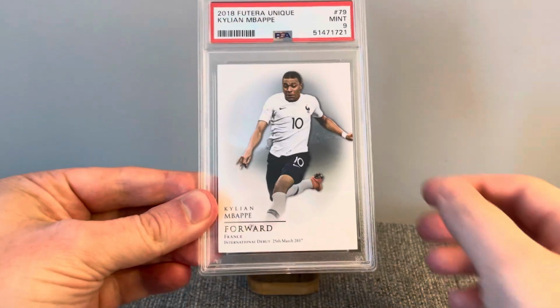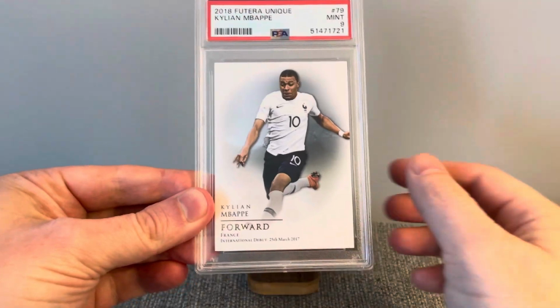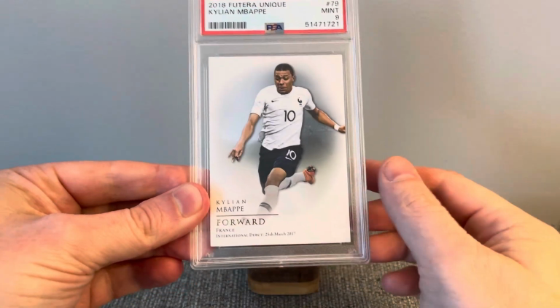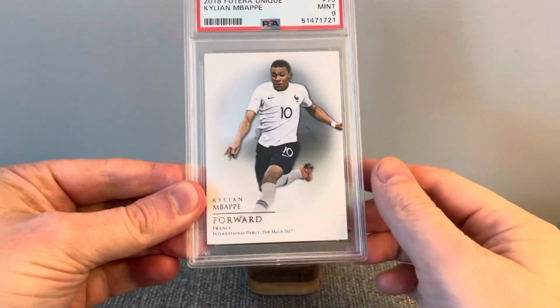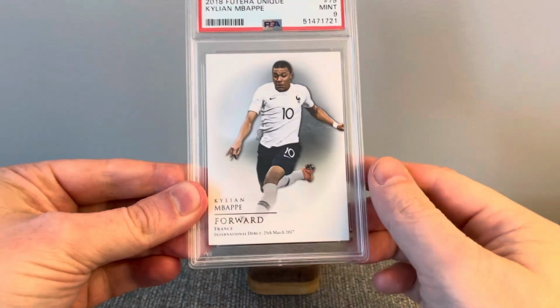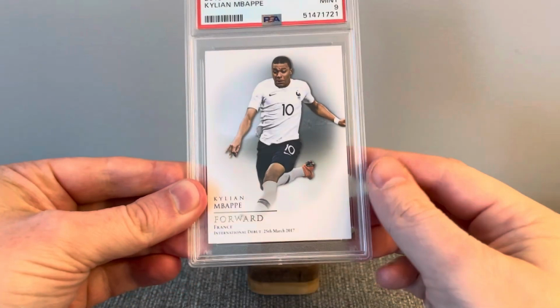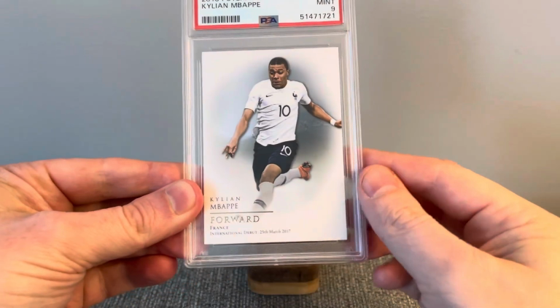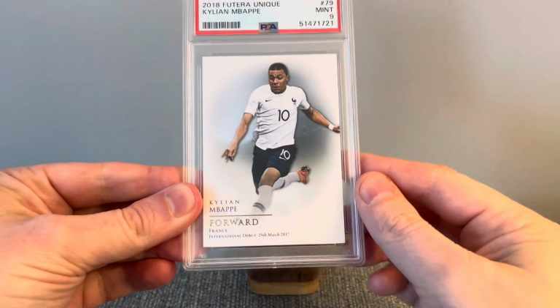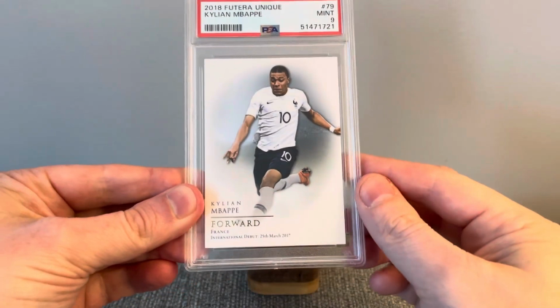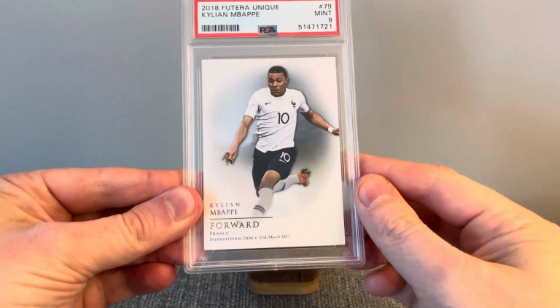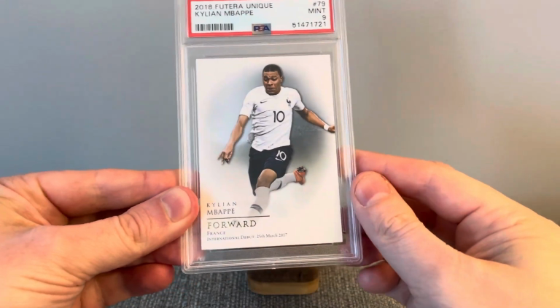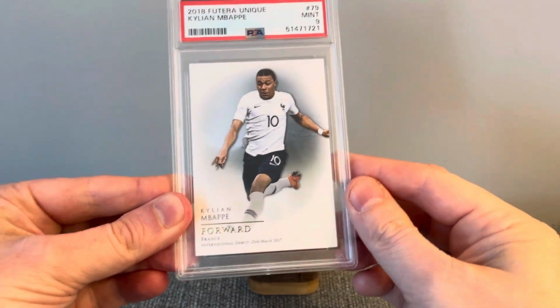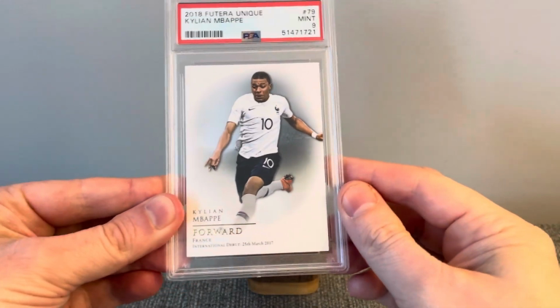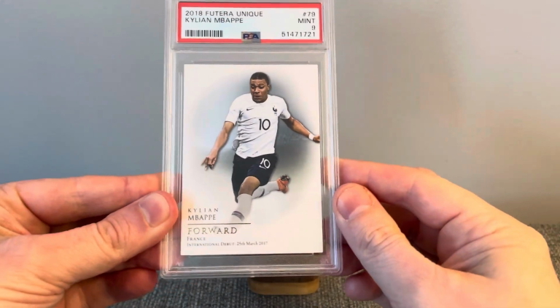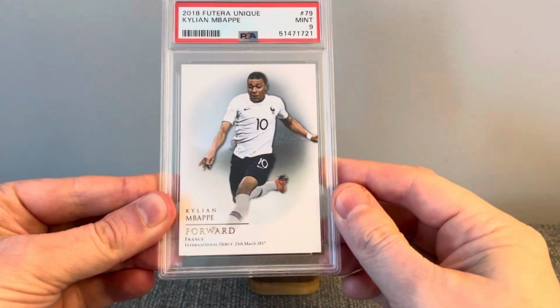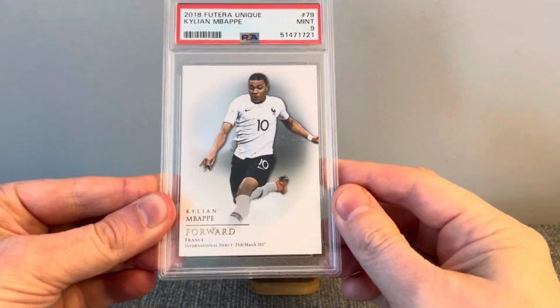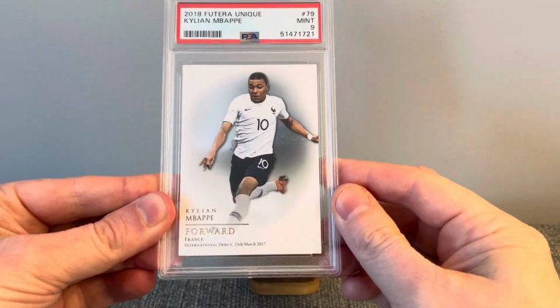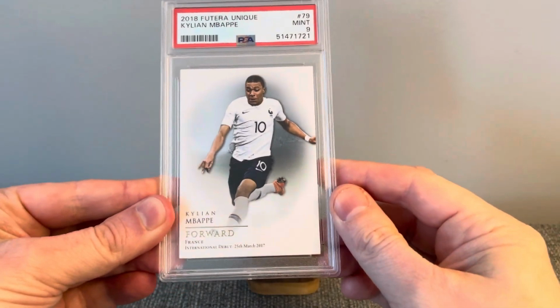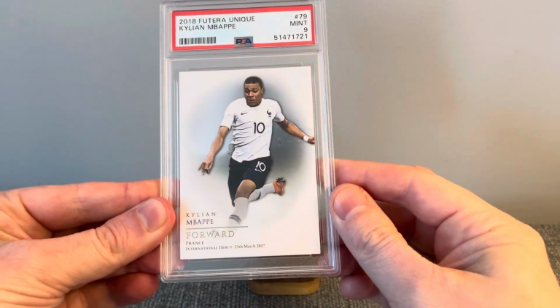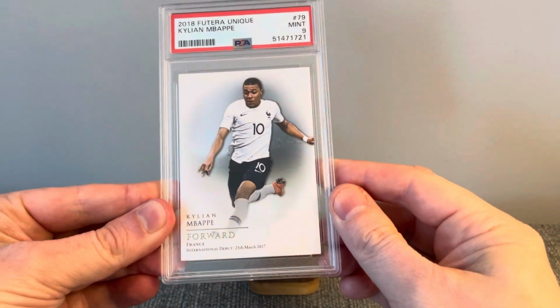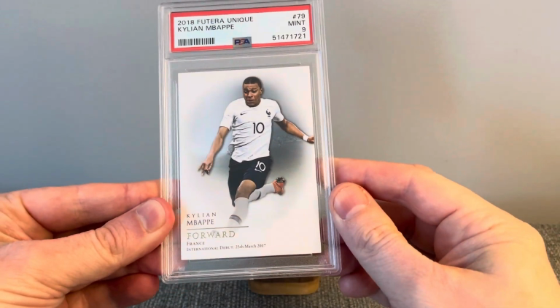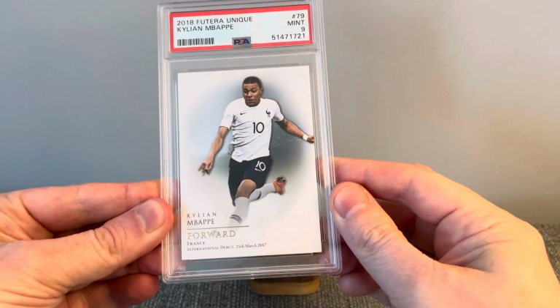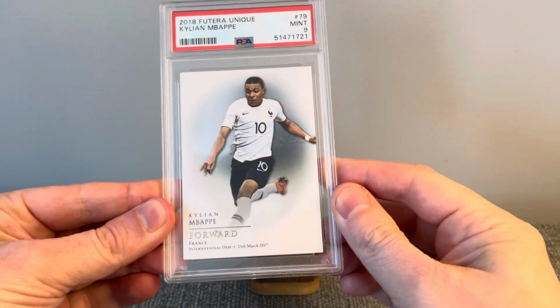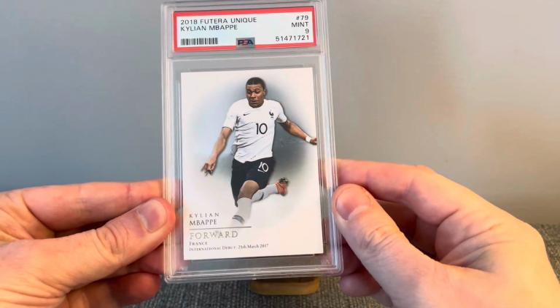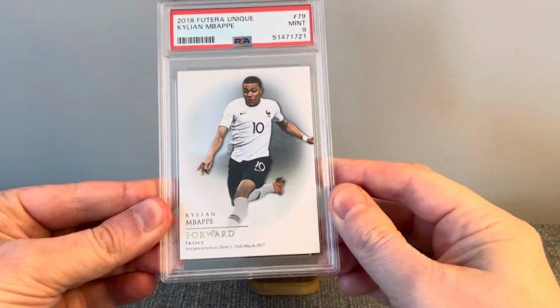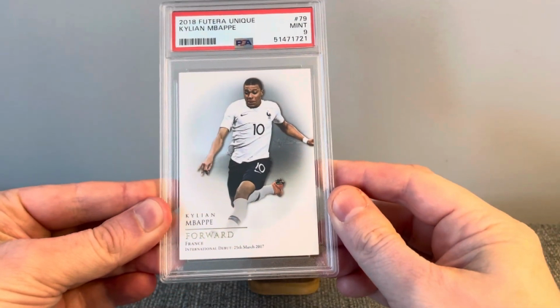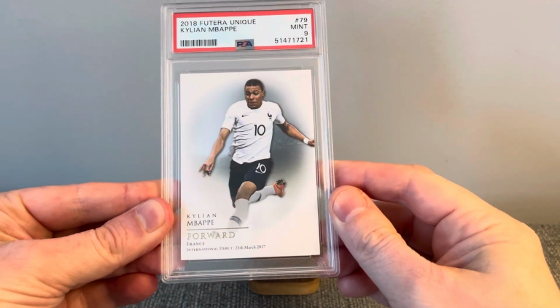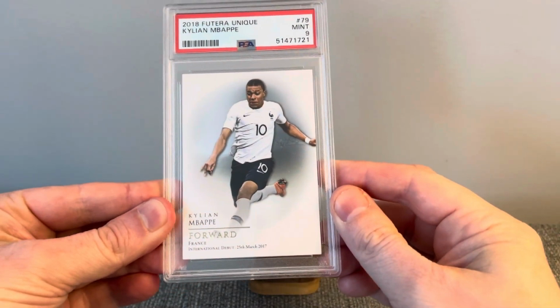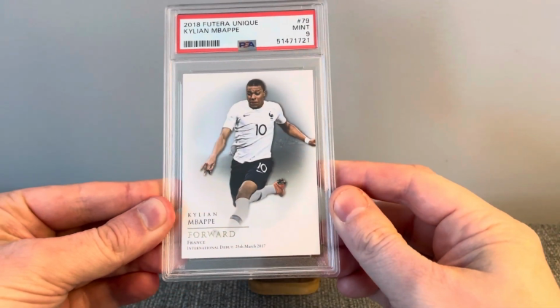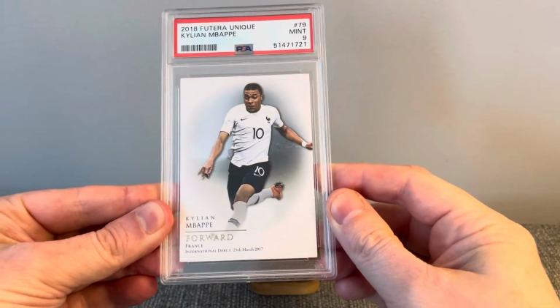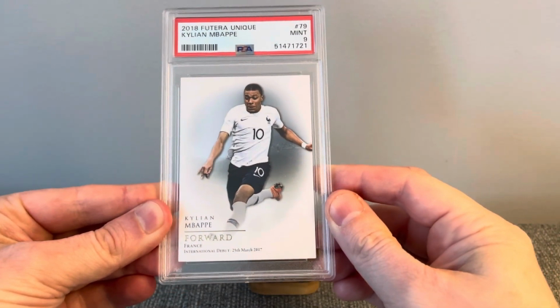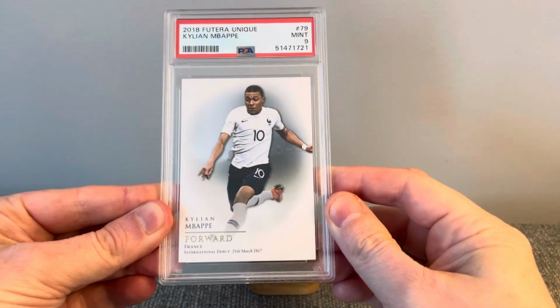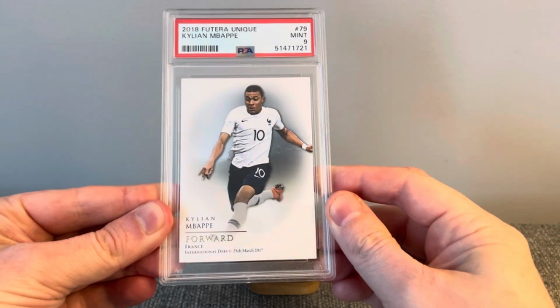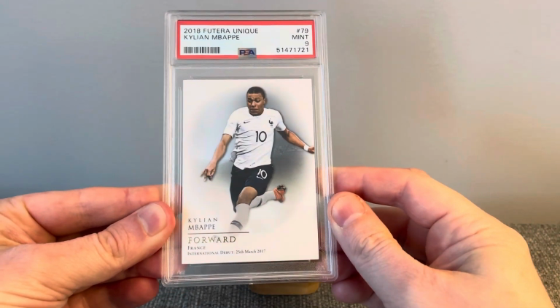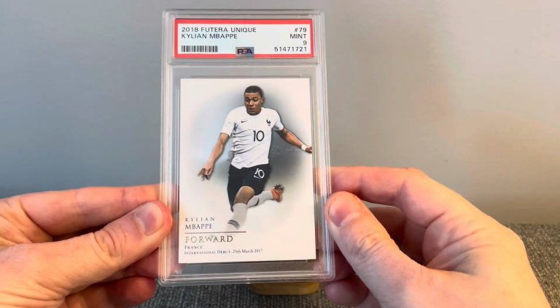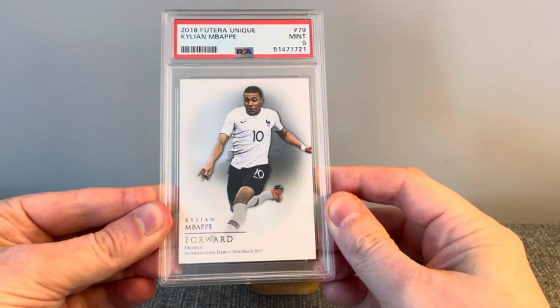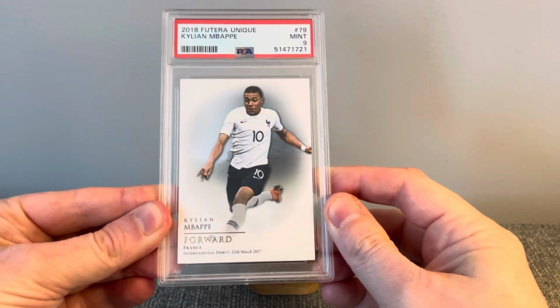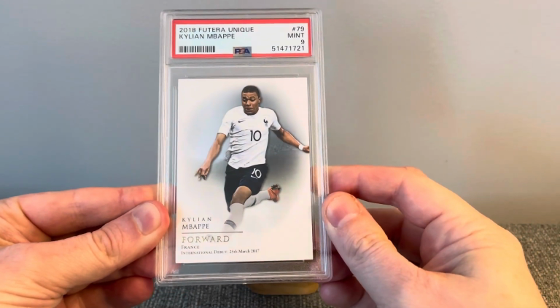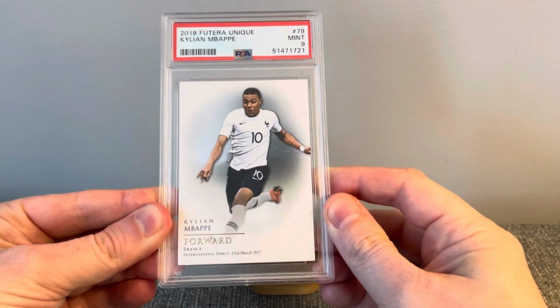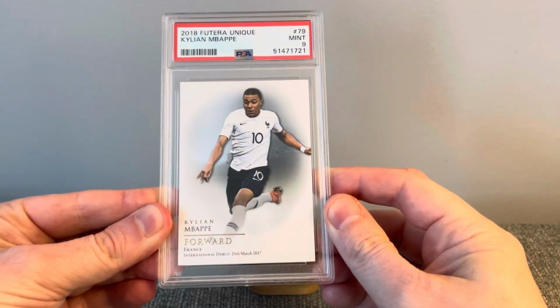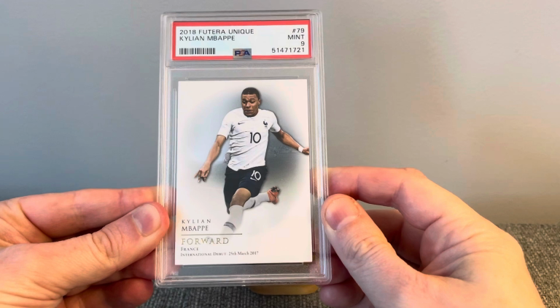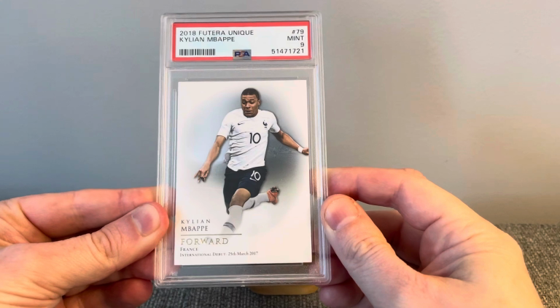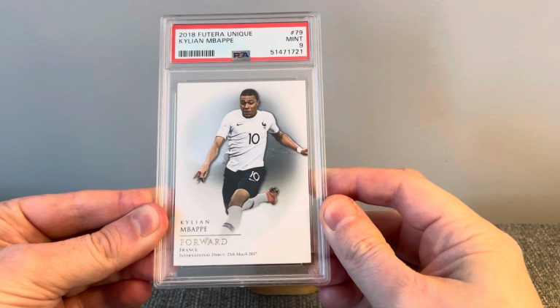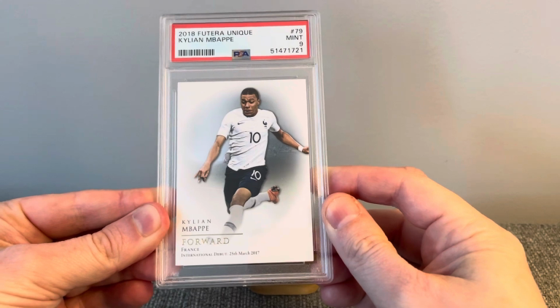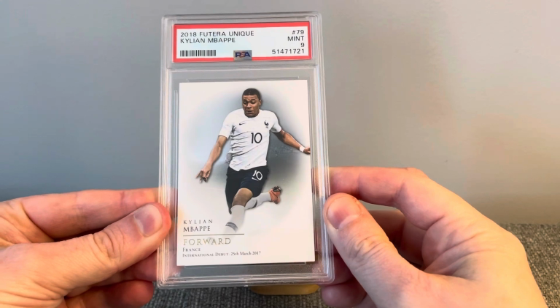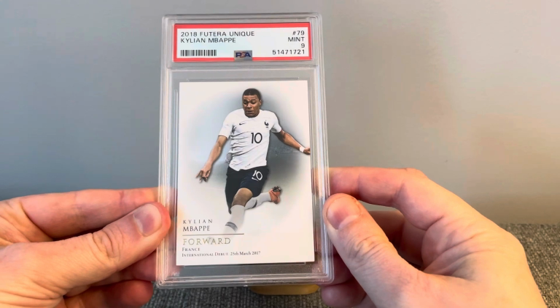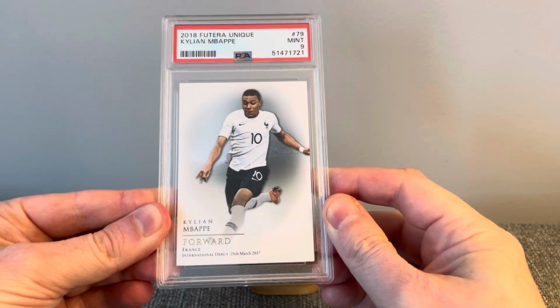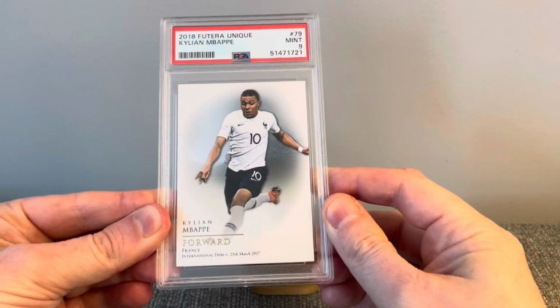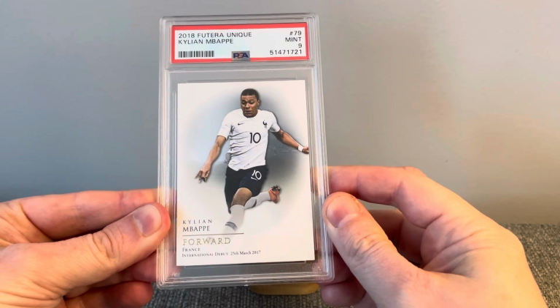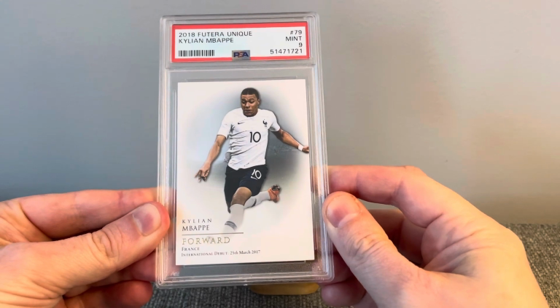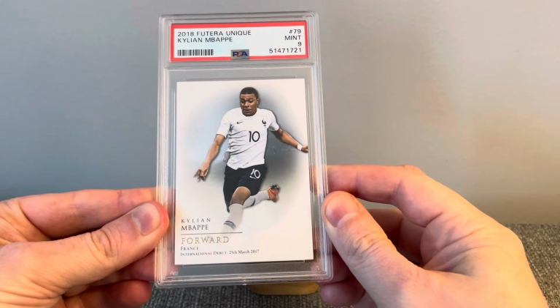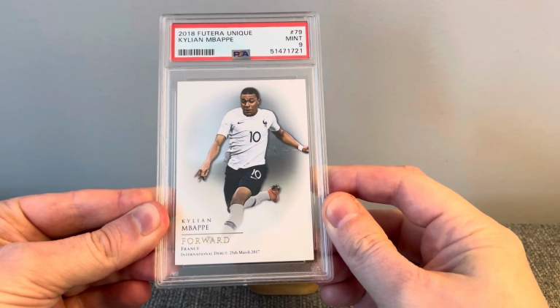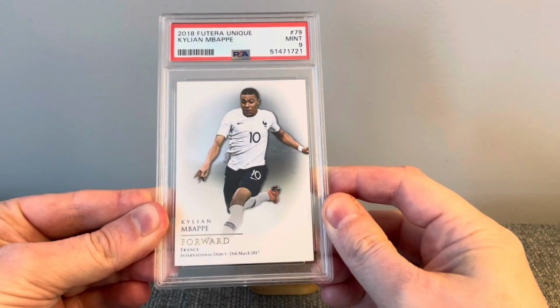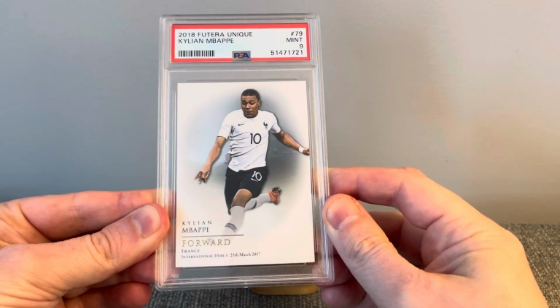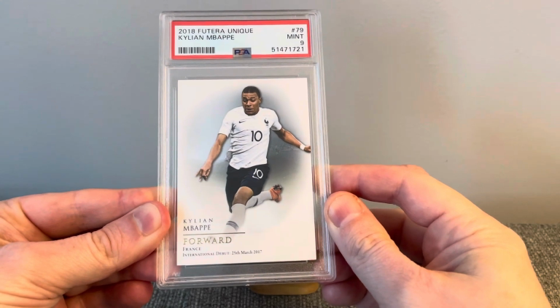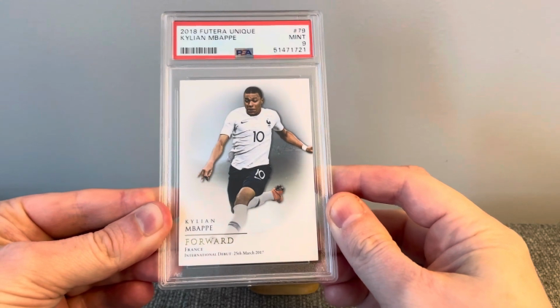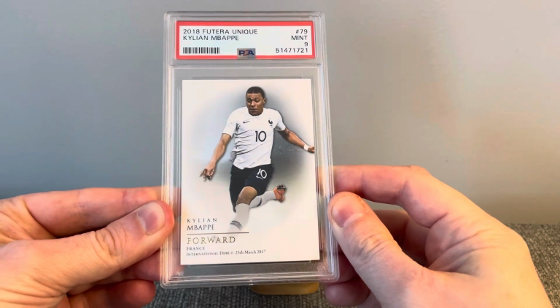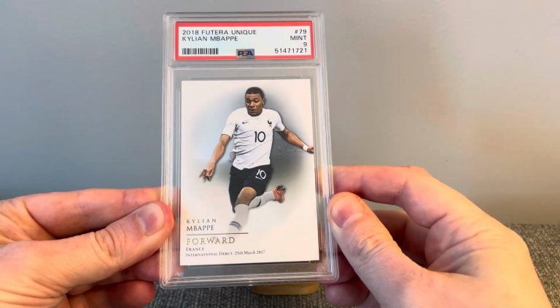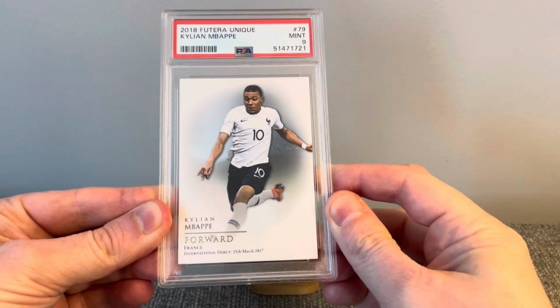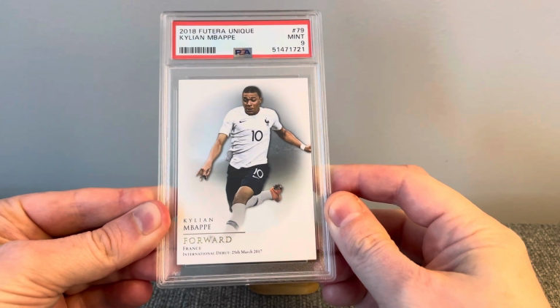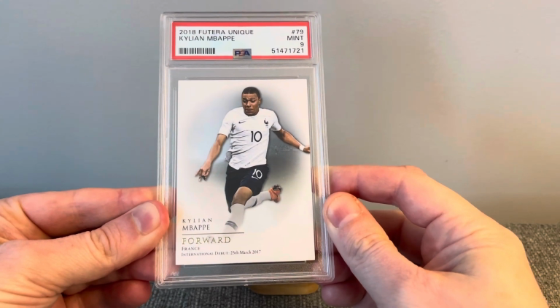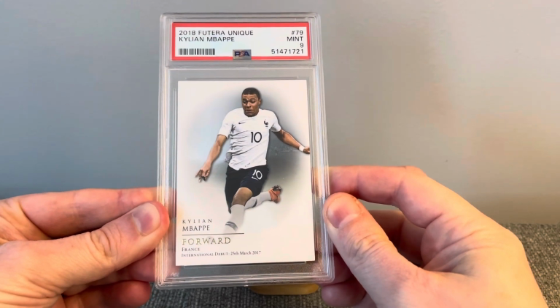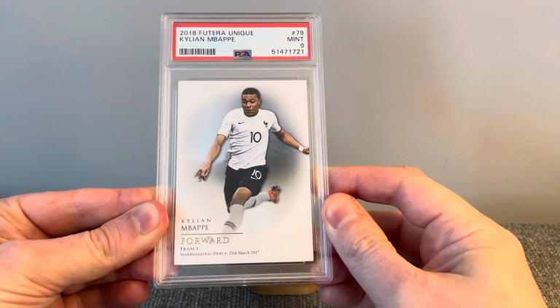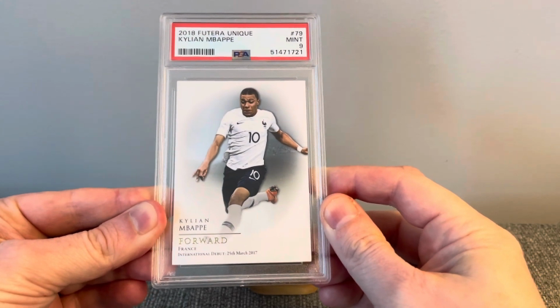Hey everyone, Brian here, Hodges1455, coming at you with another video. Today's video, I've got three new cards to get shared and put away in the collection.